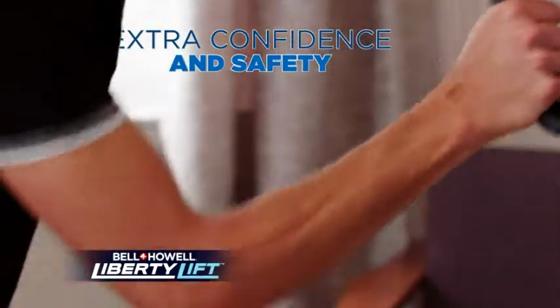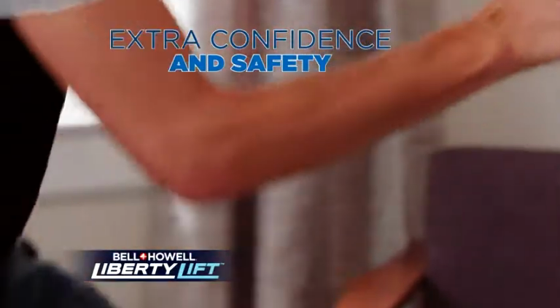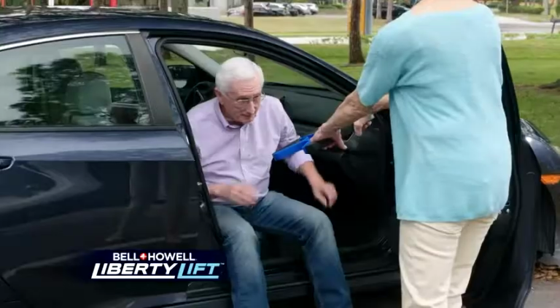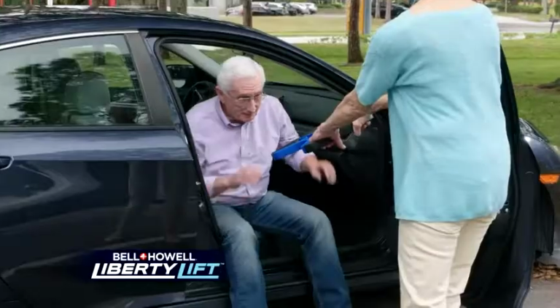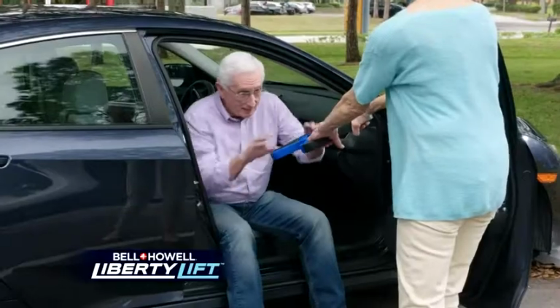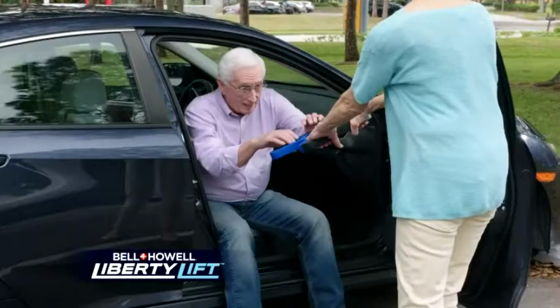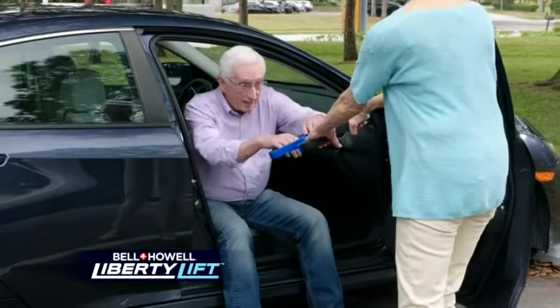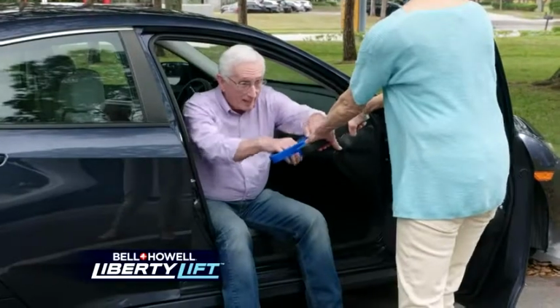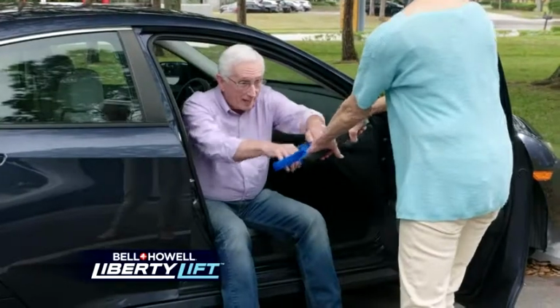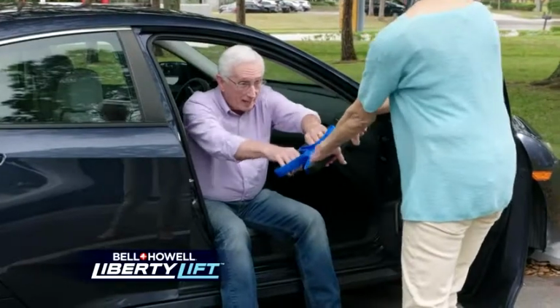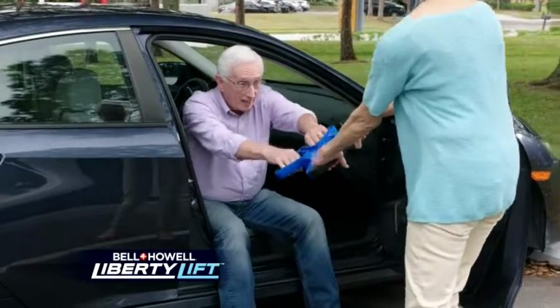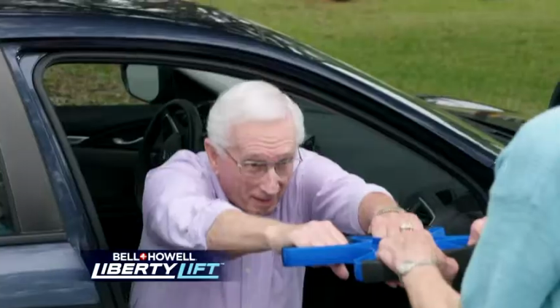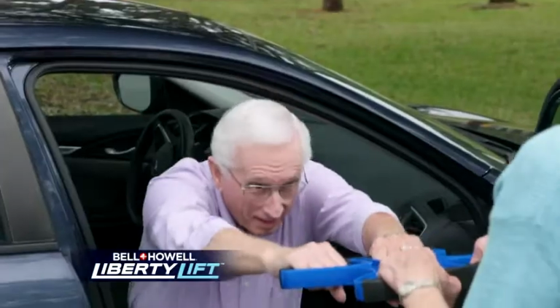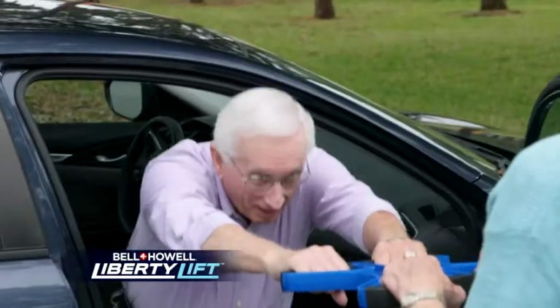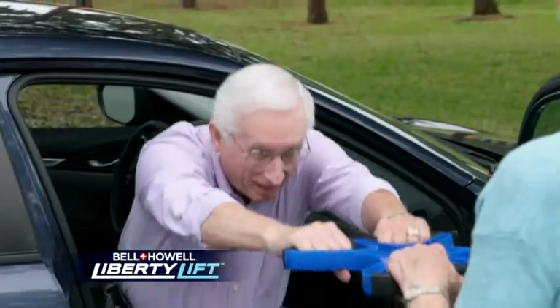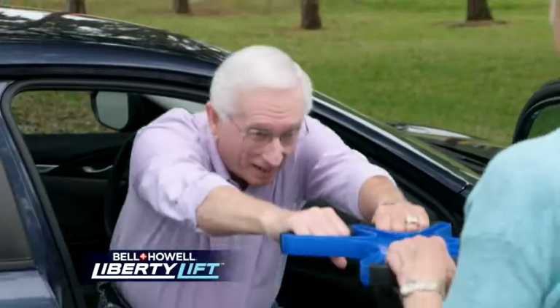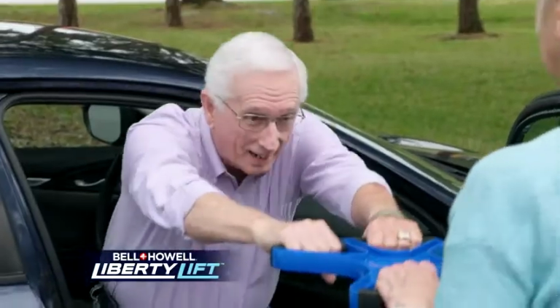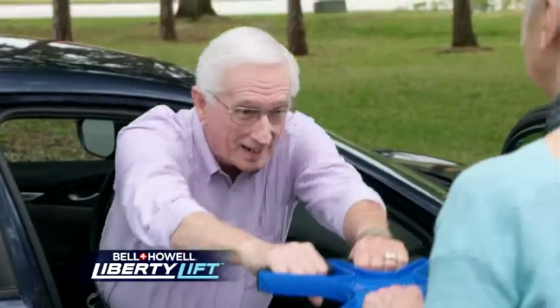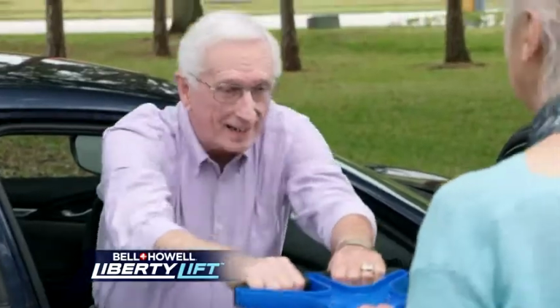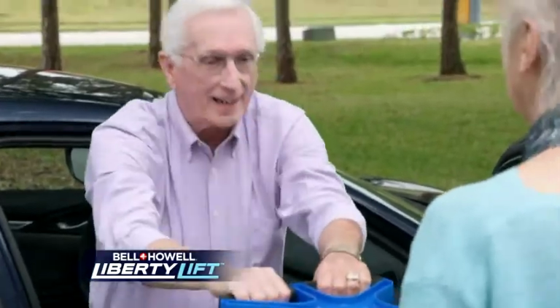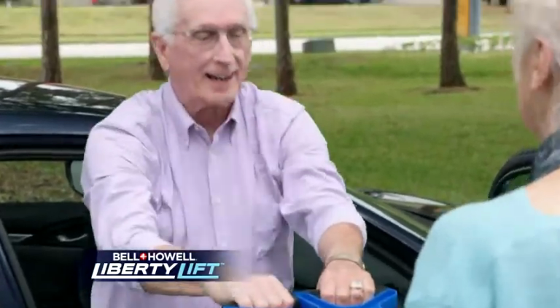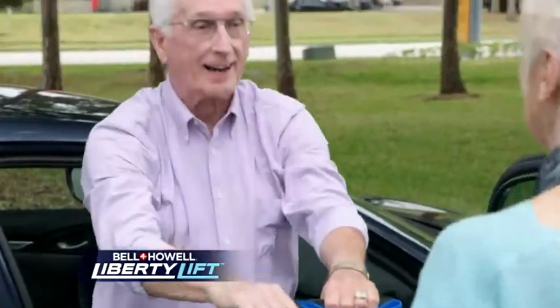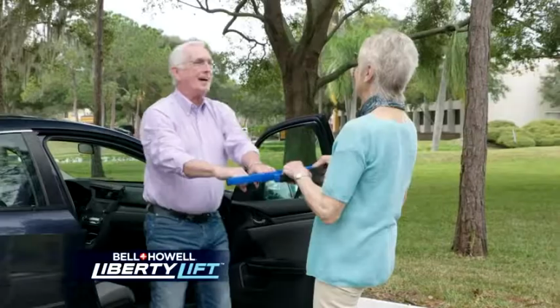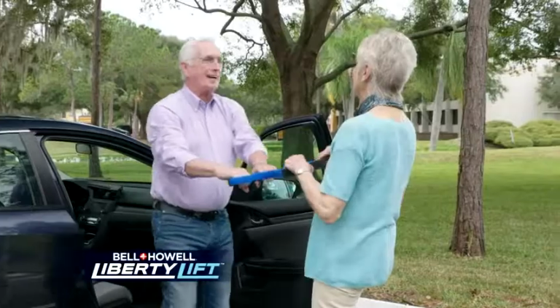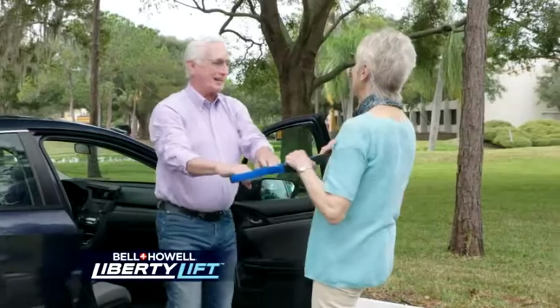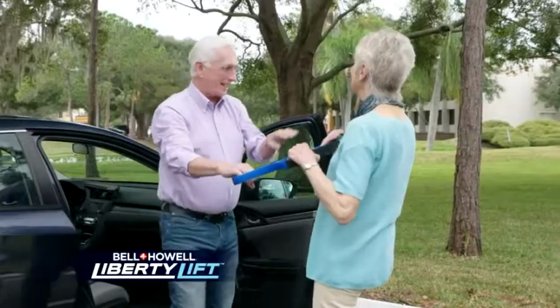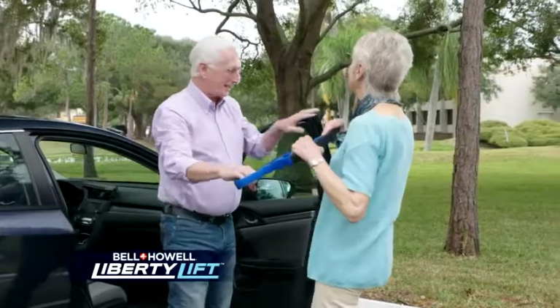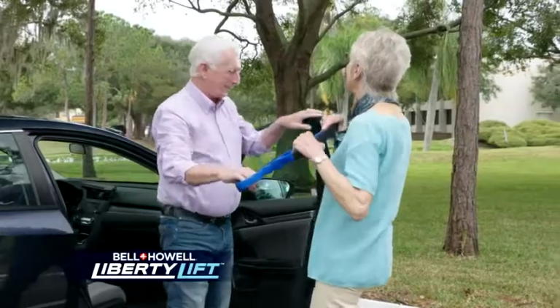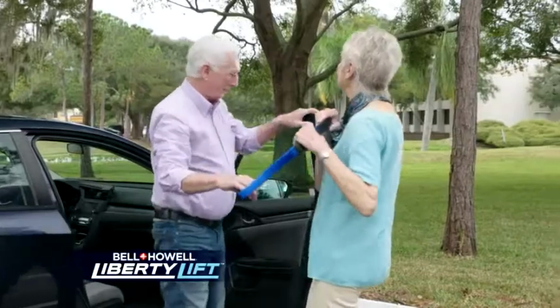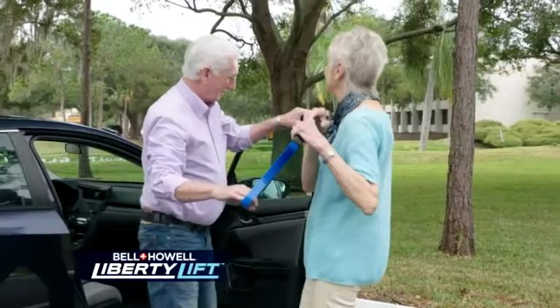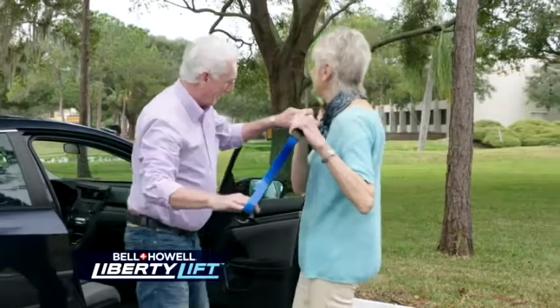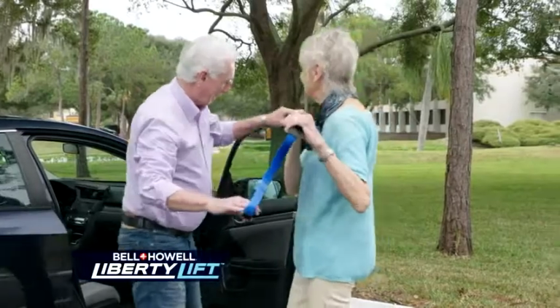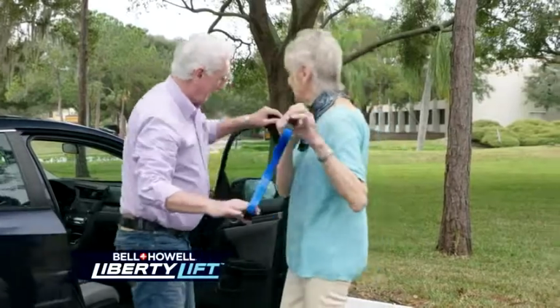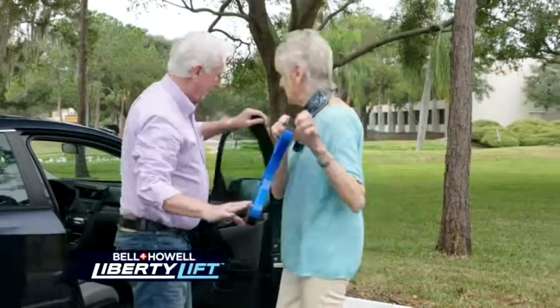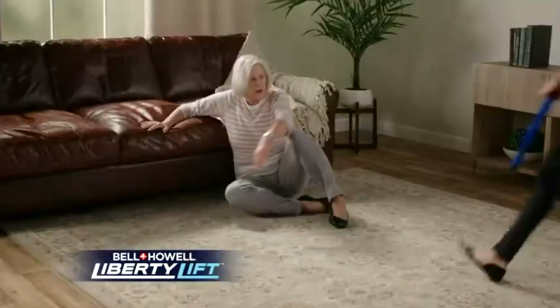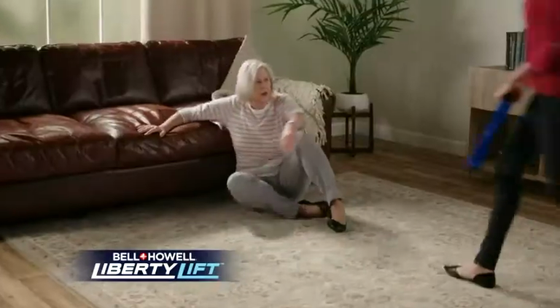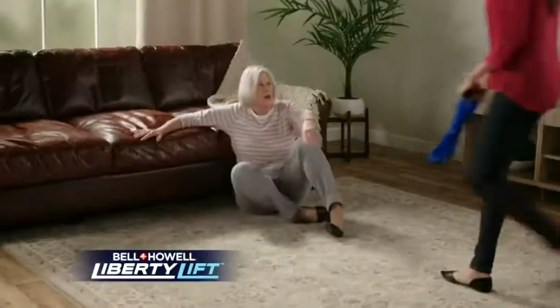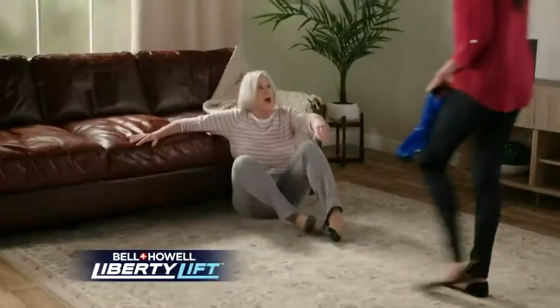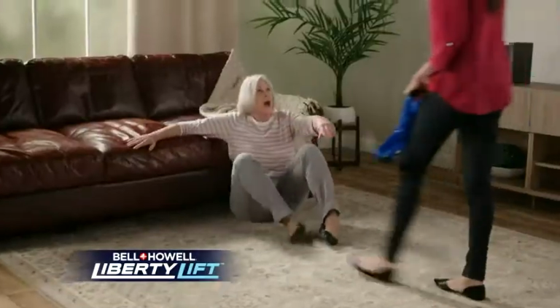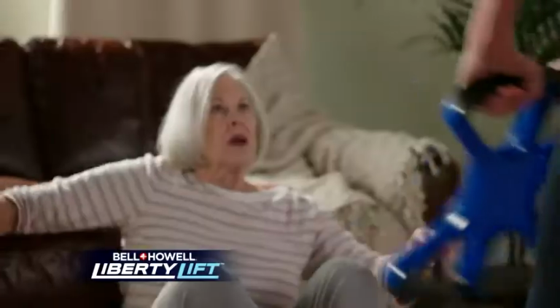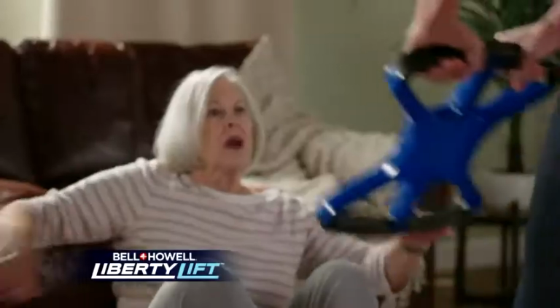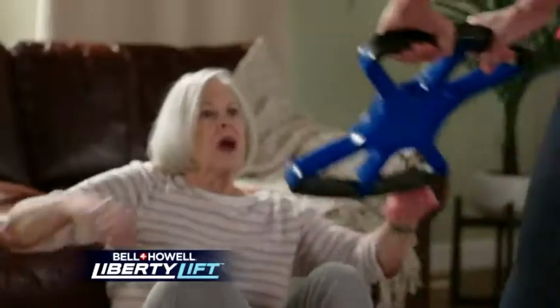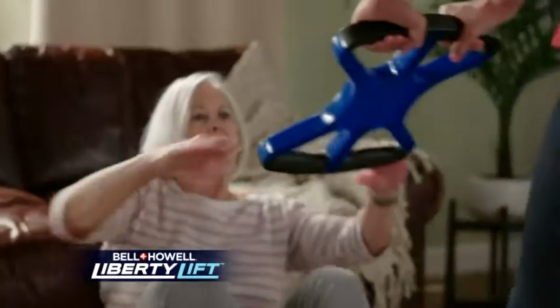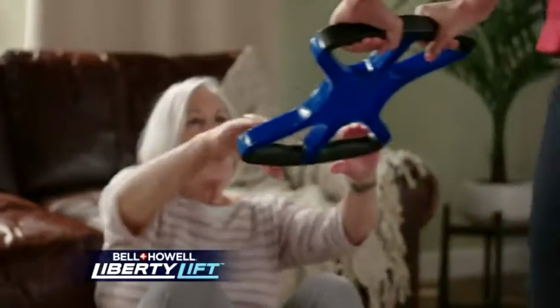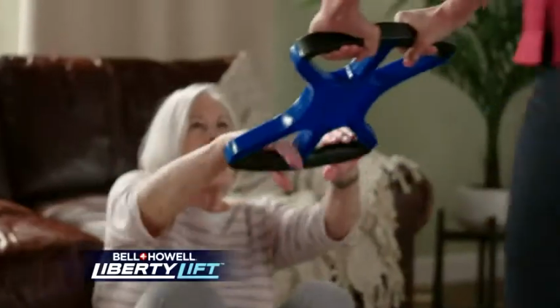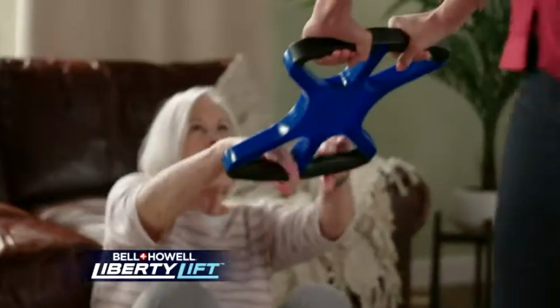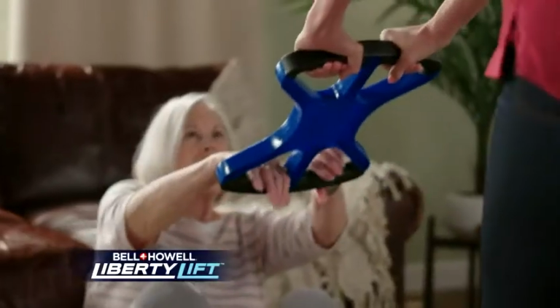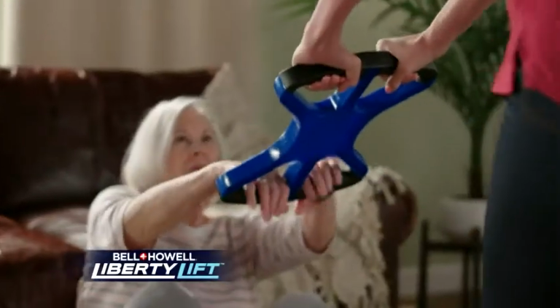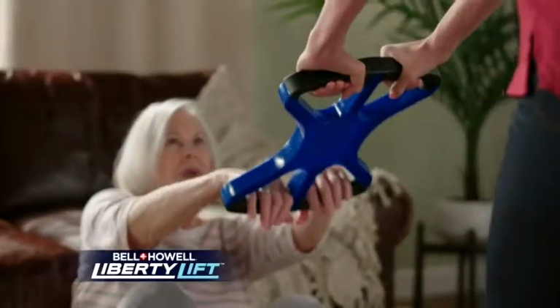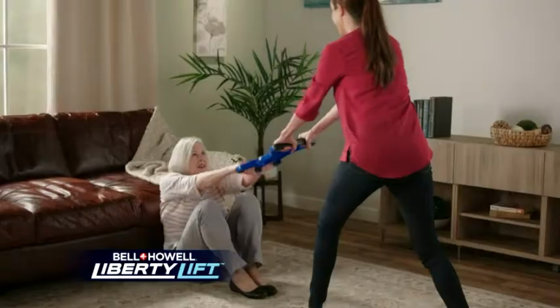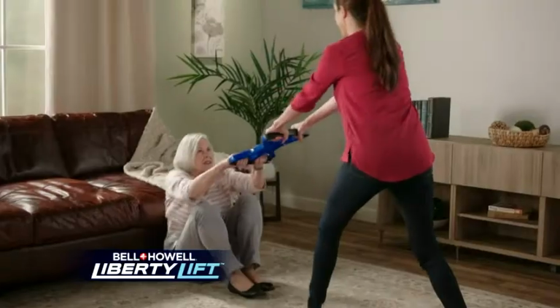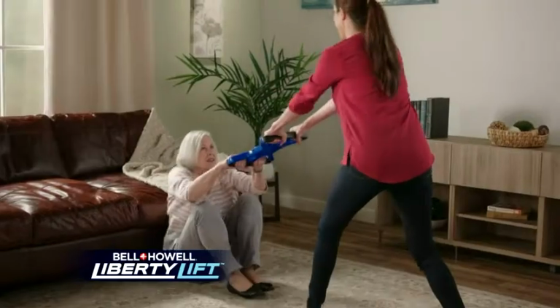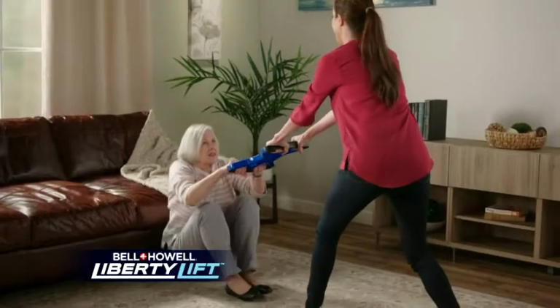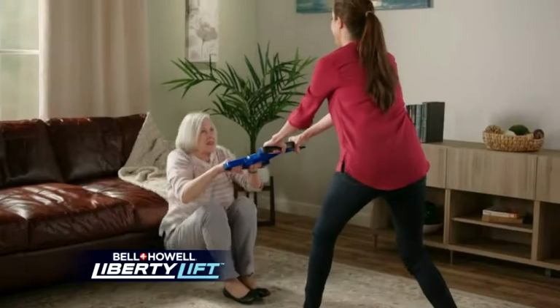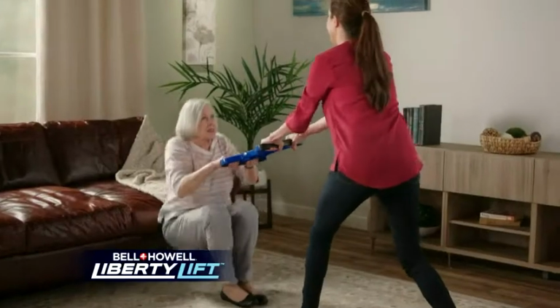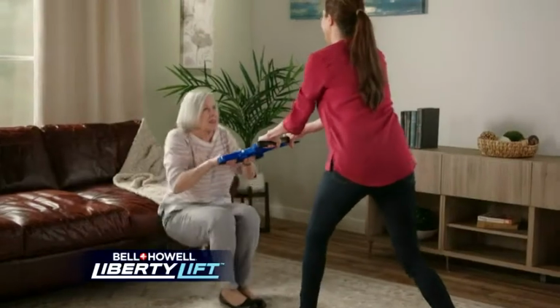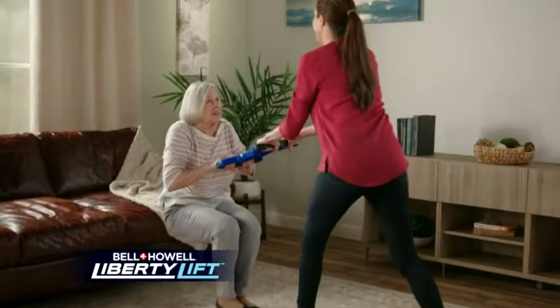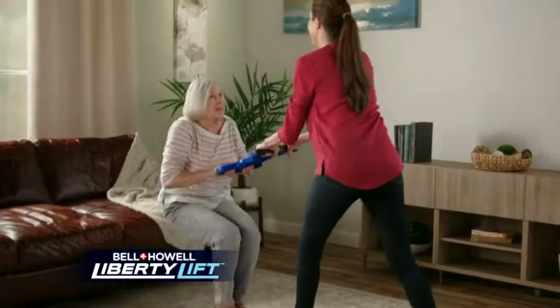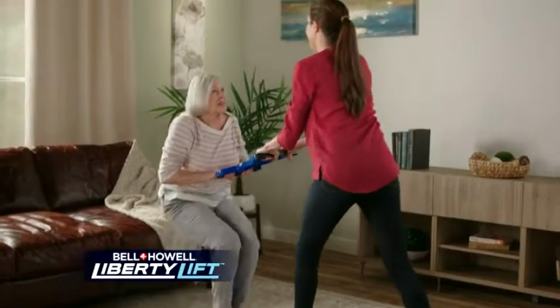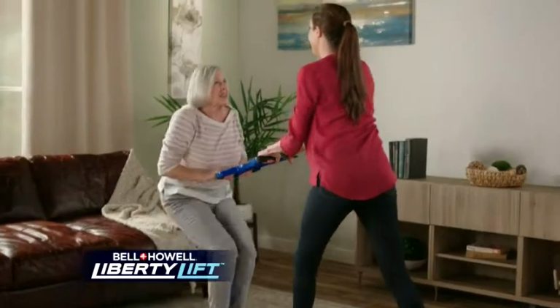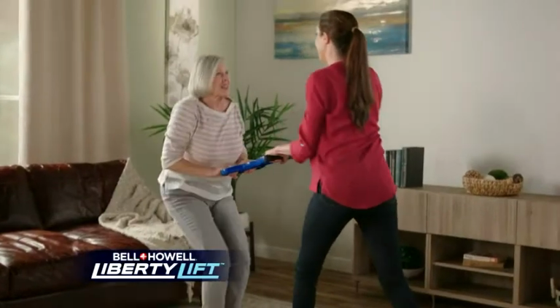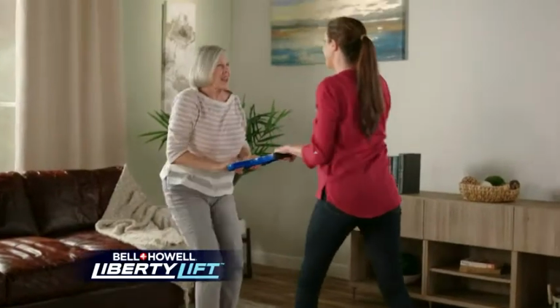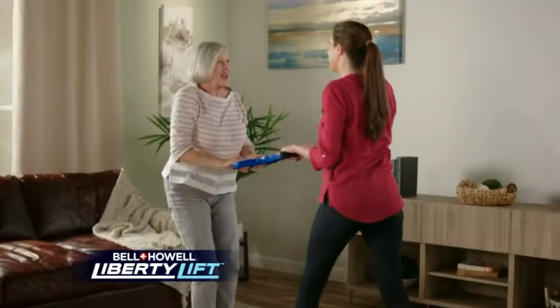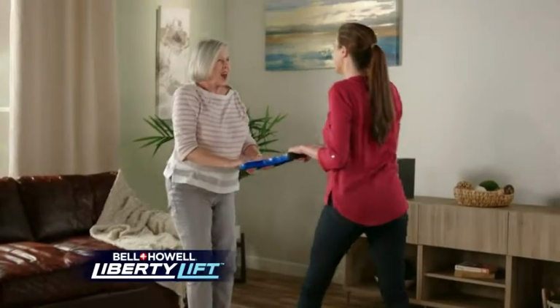Which means getting out of the car becomes much, much easier. And in case of a fall, Liberty Lift is perfect to help out immediately.